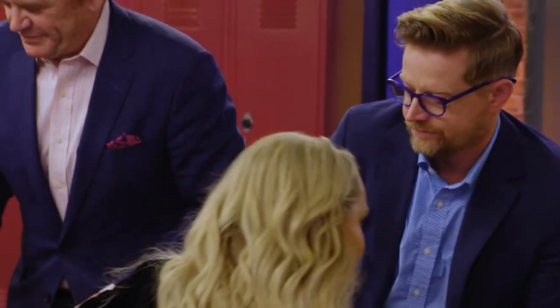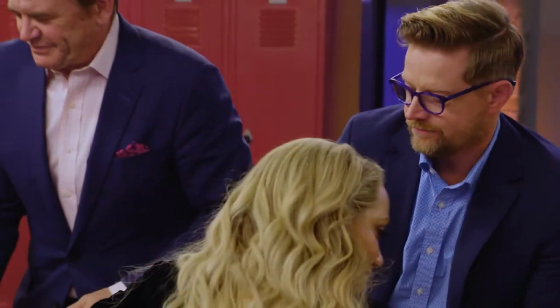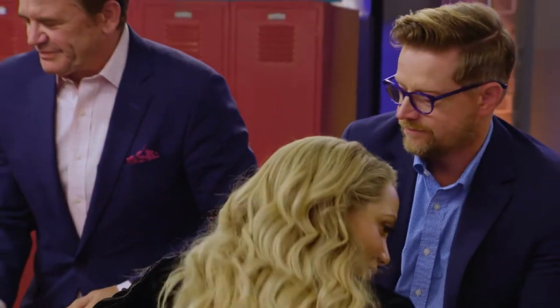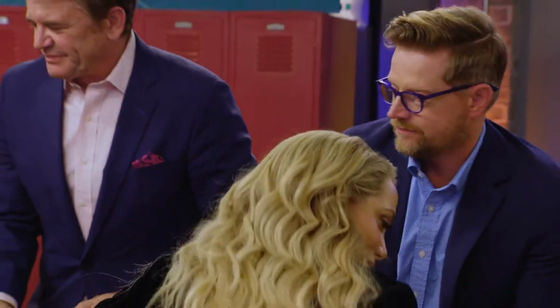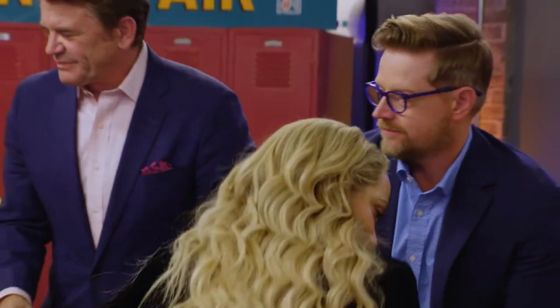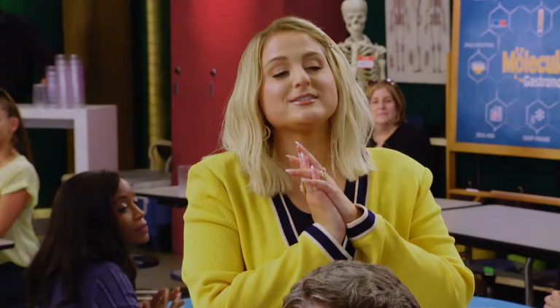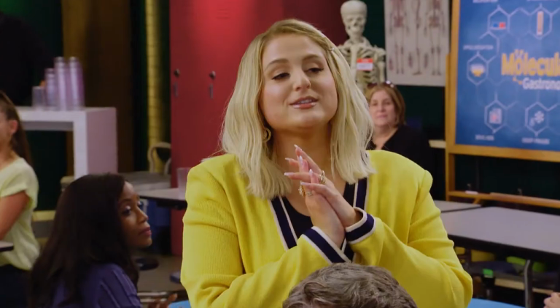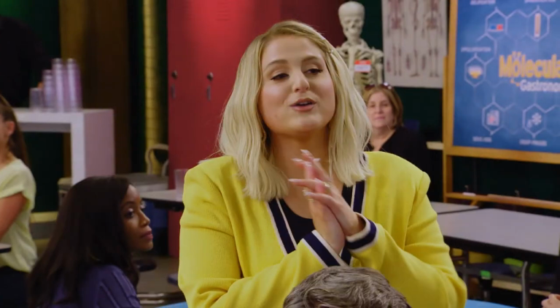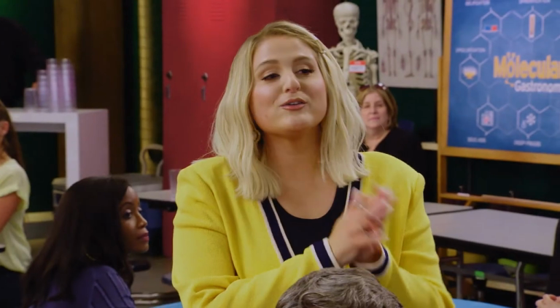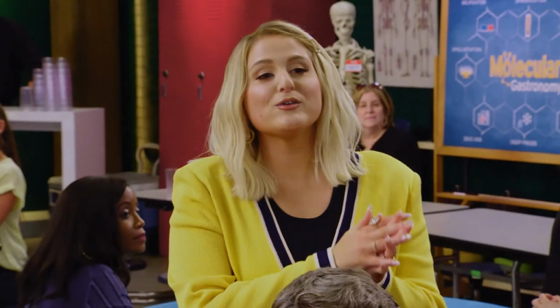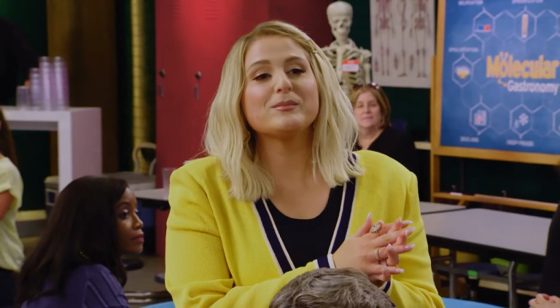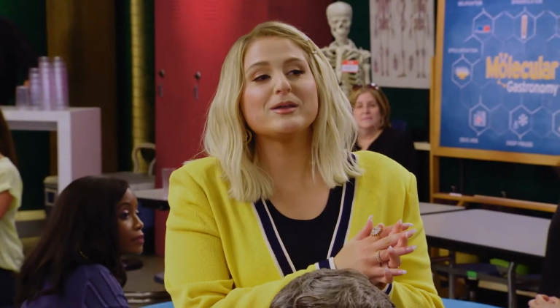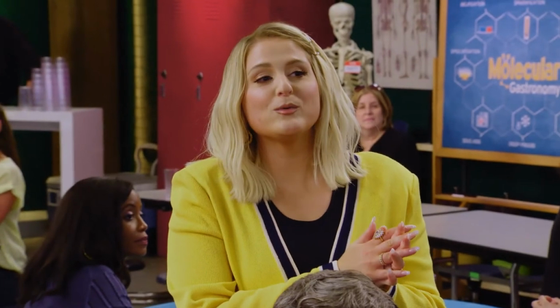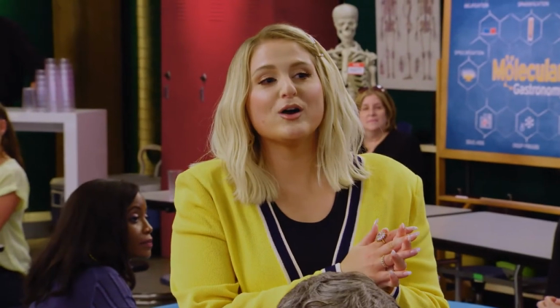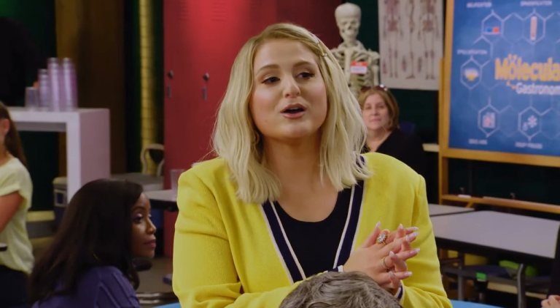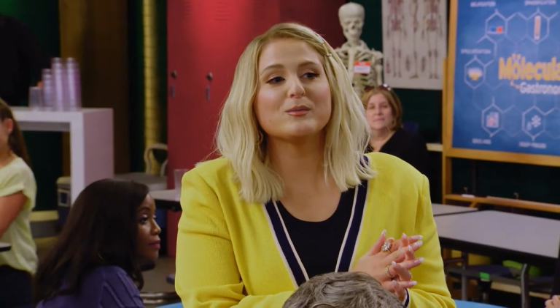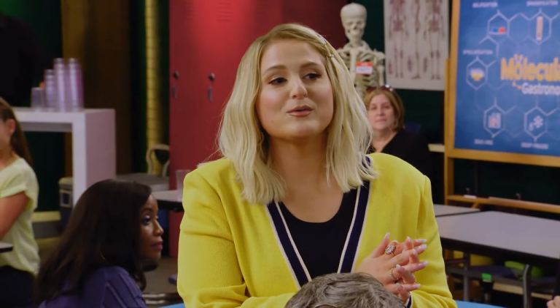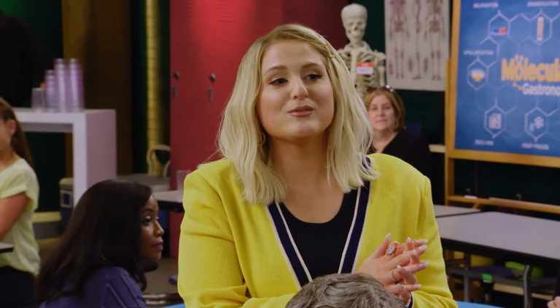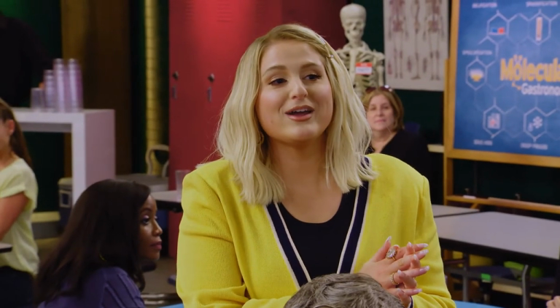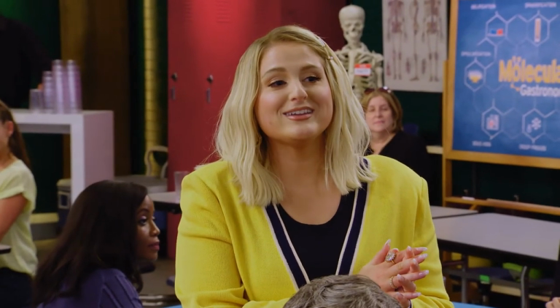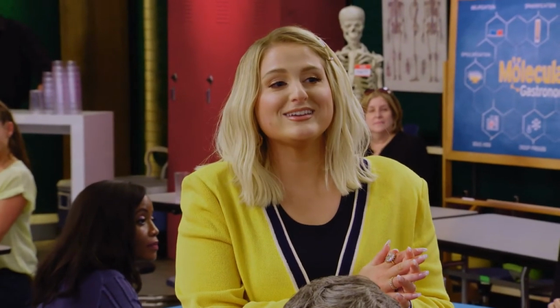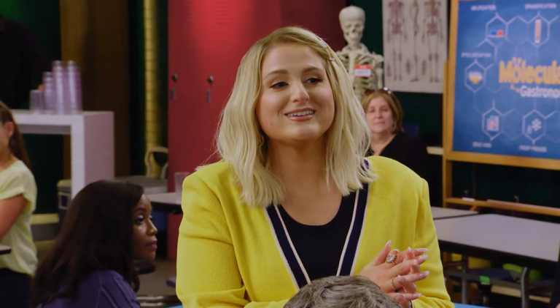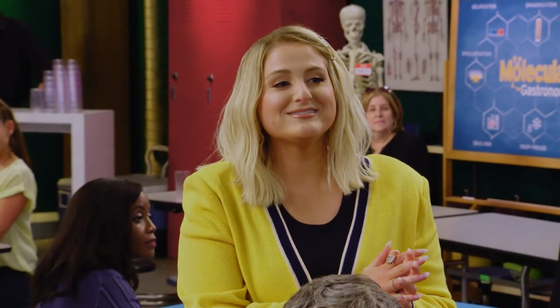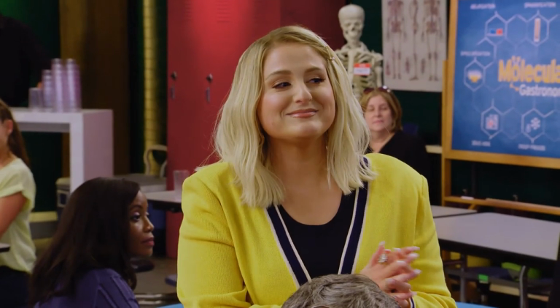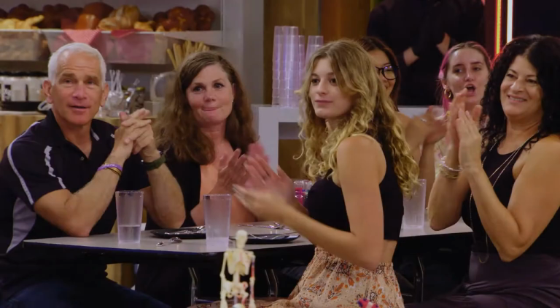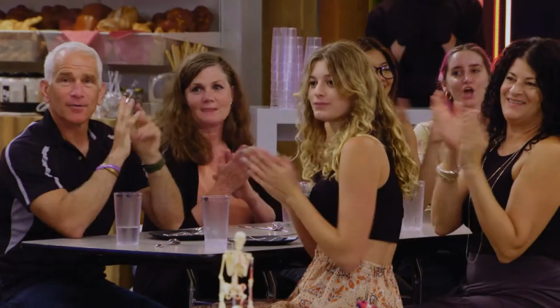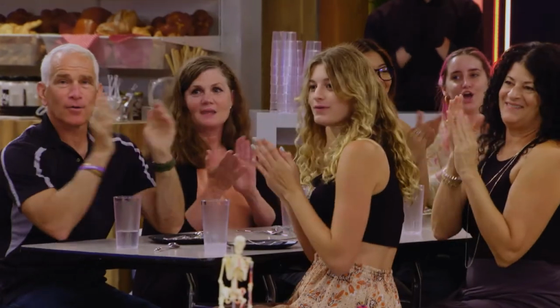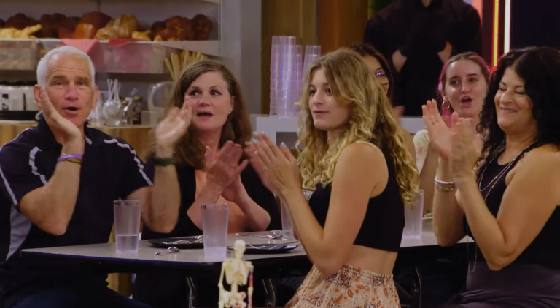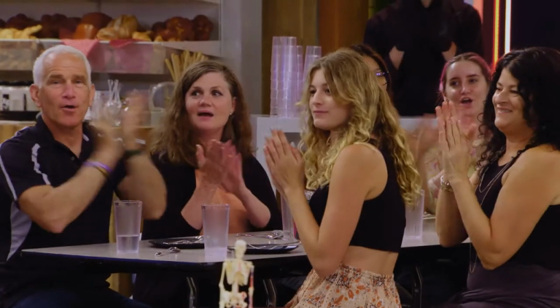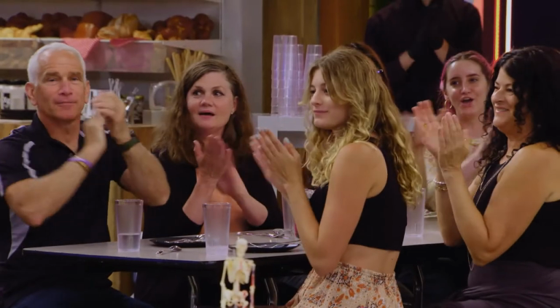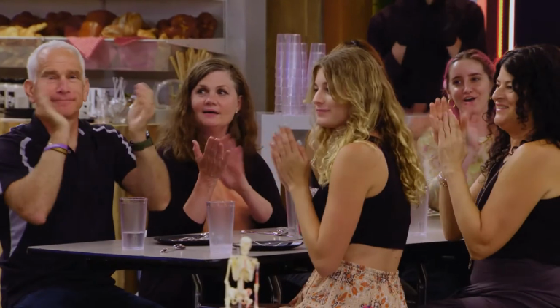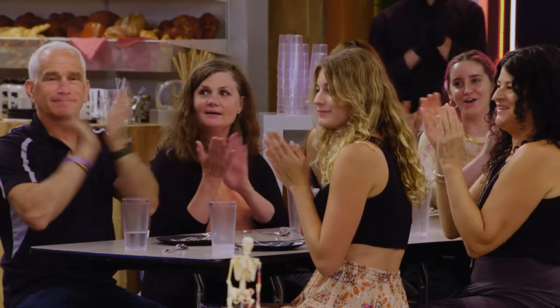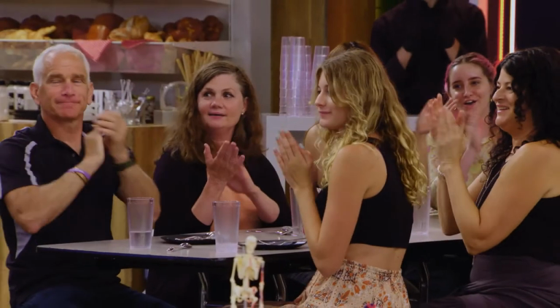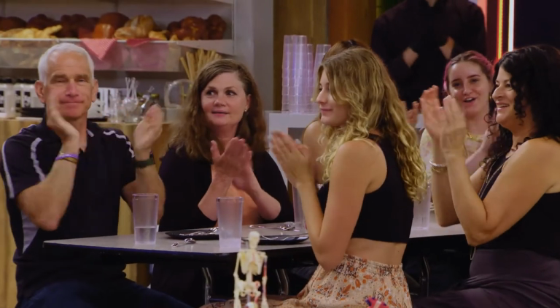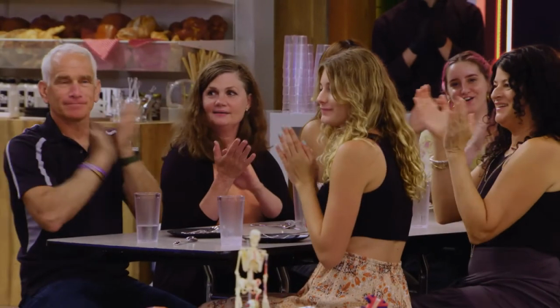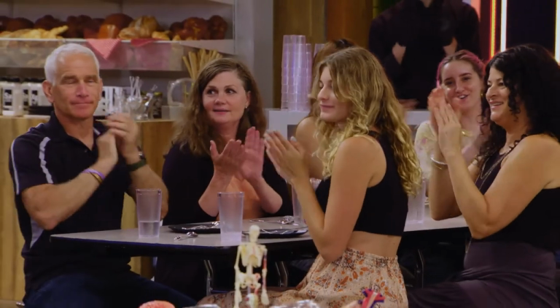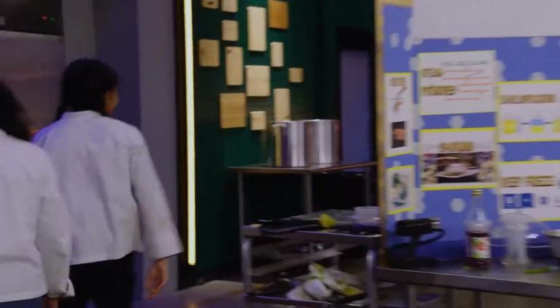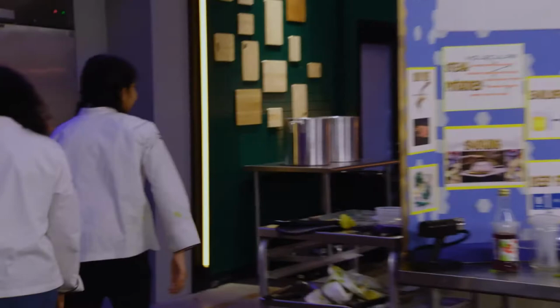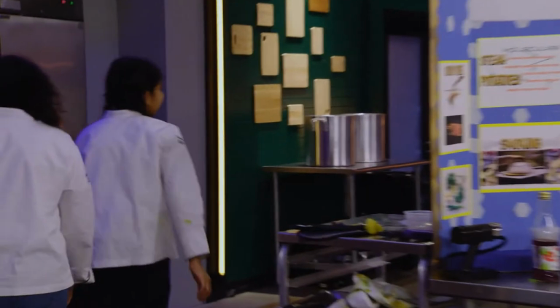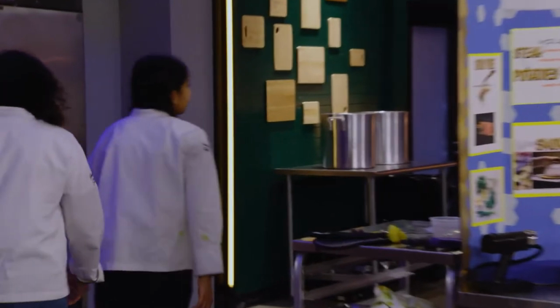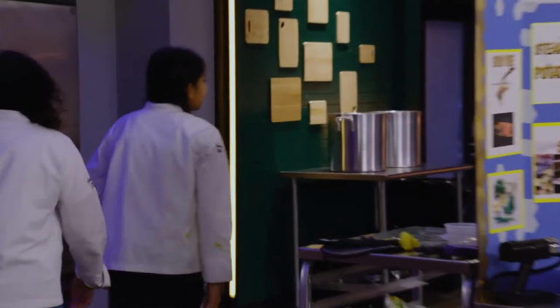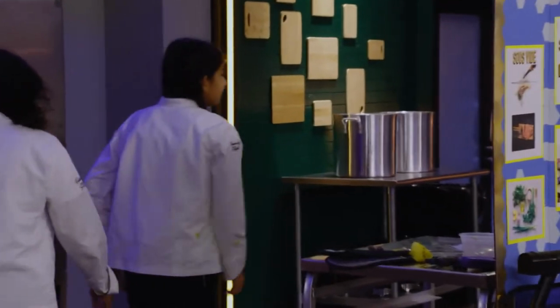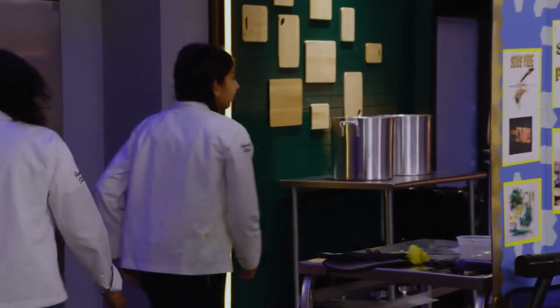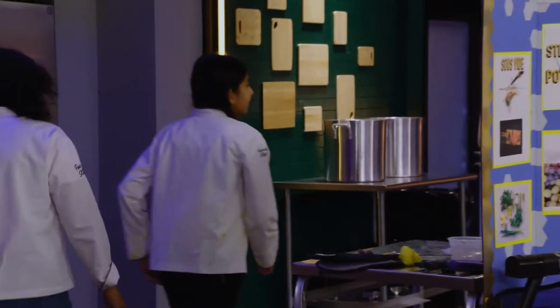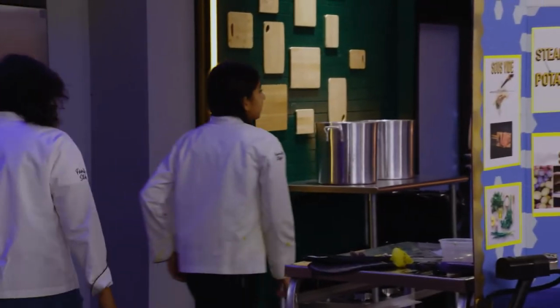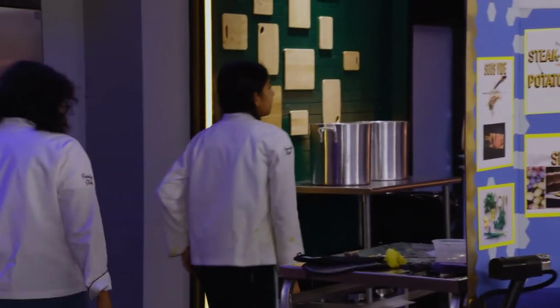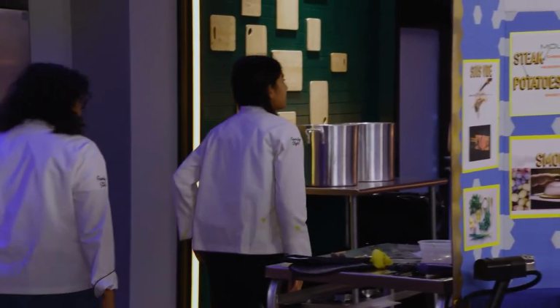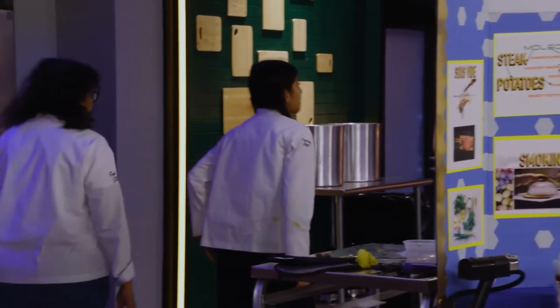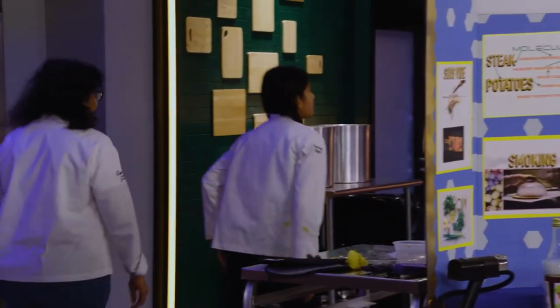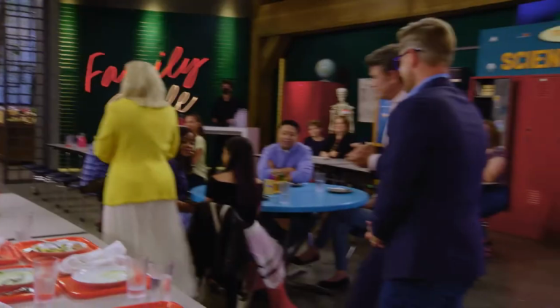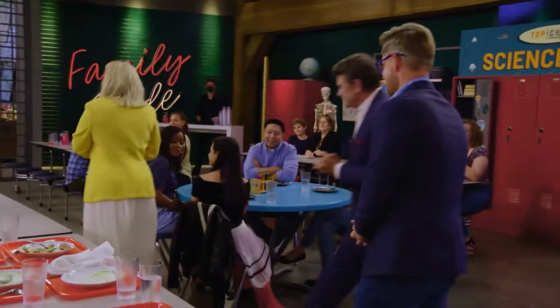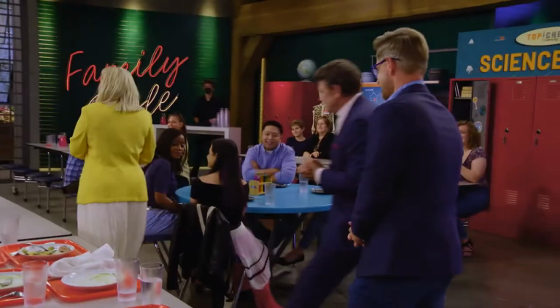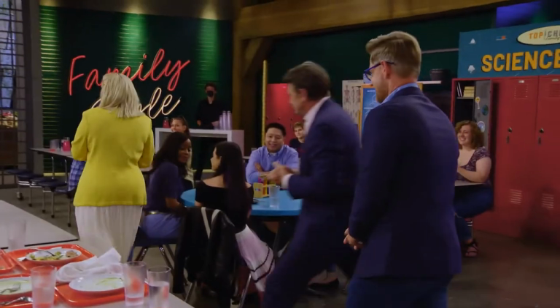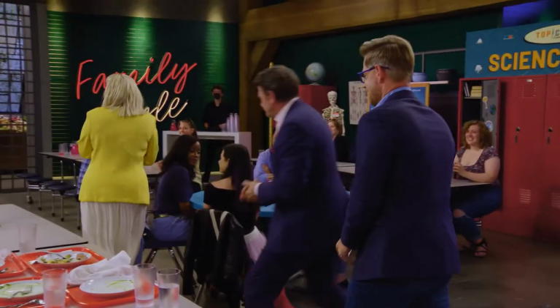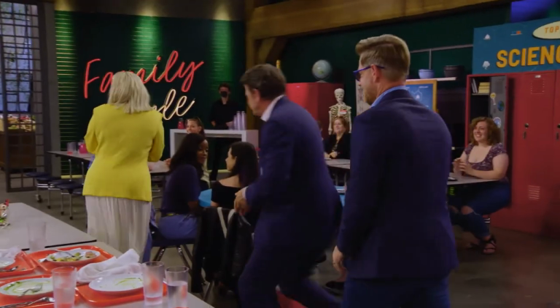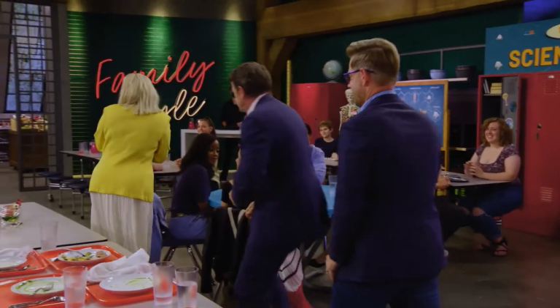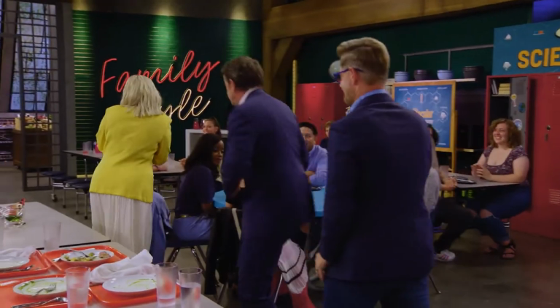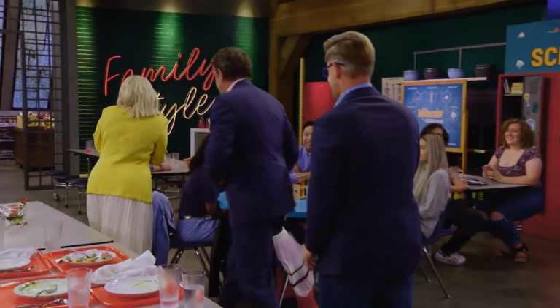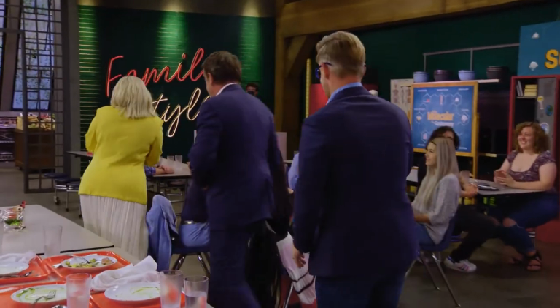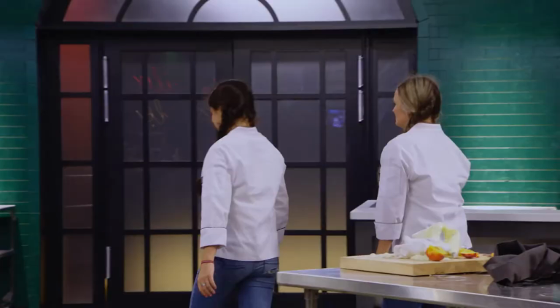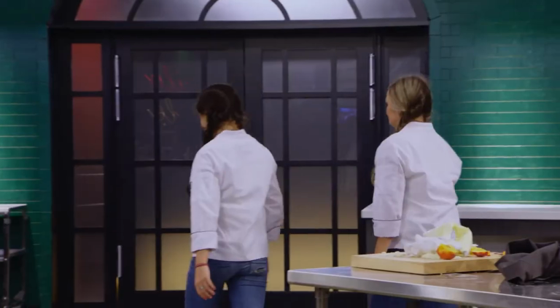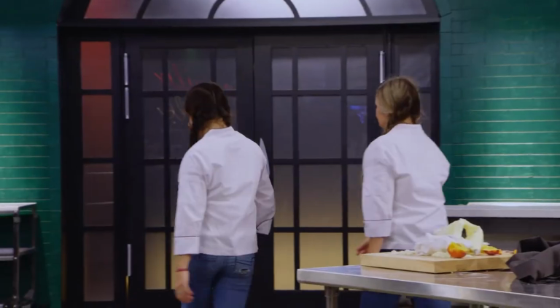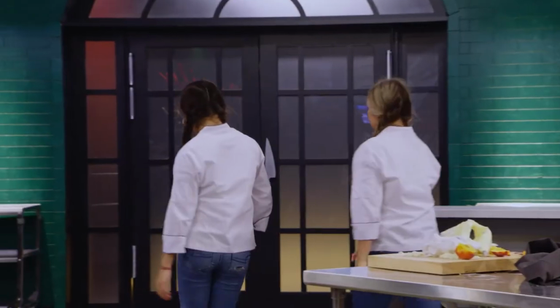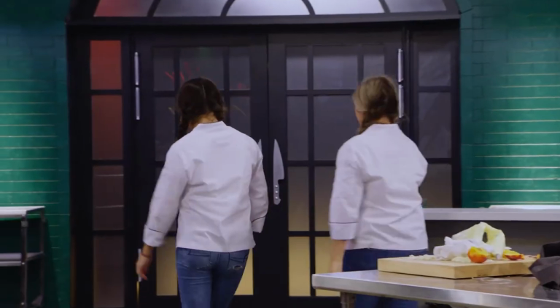Chefs, you can head to the rec room and we'll call you when we're ready. Have a good night, everyone!